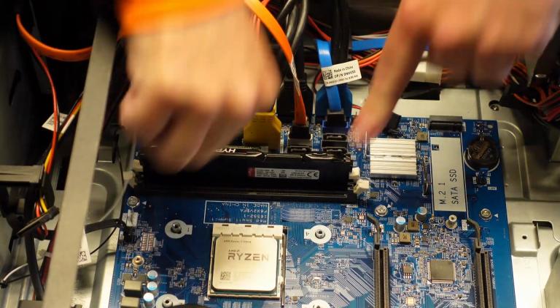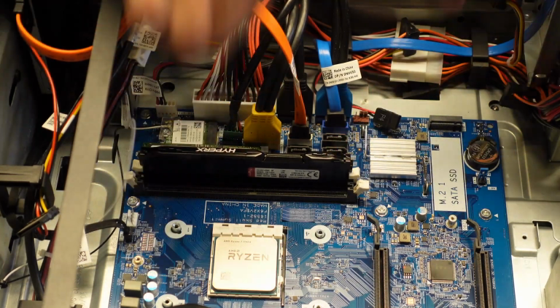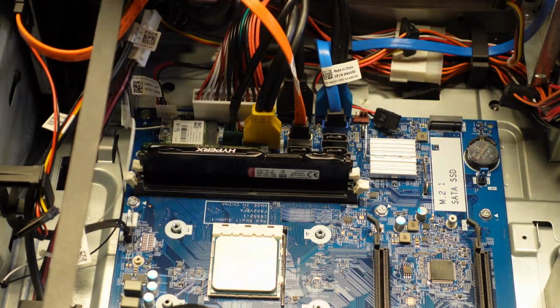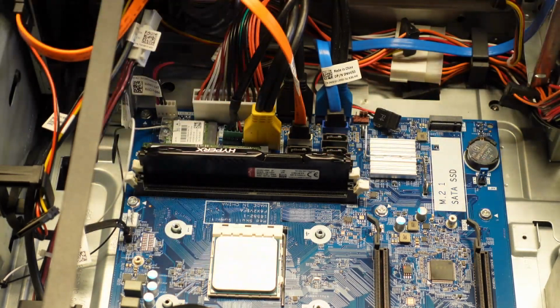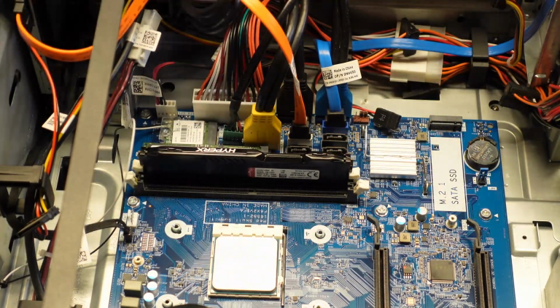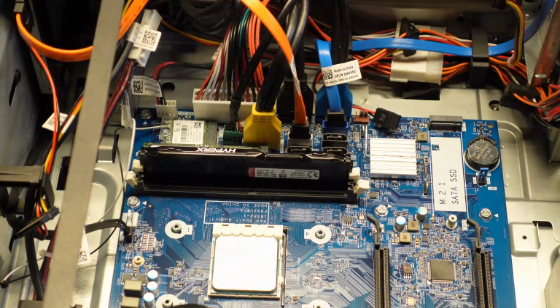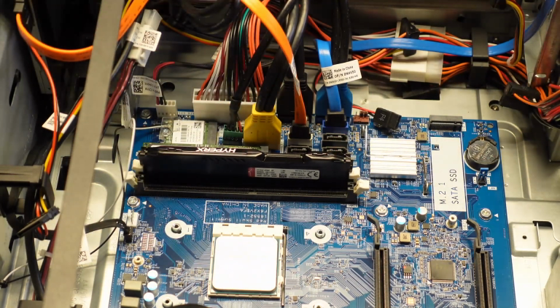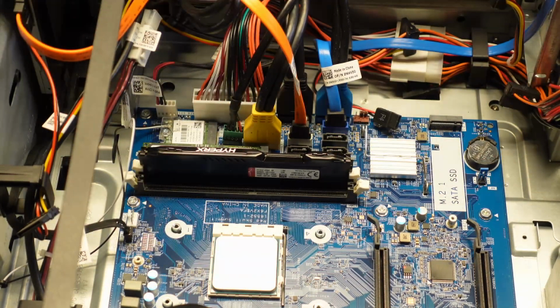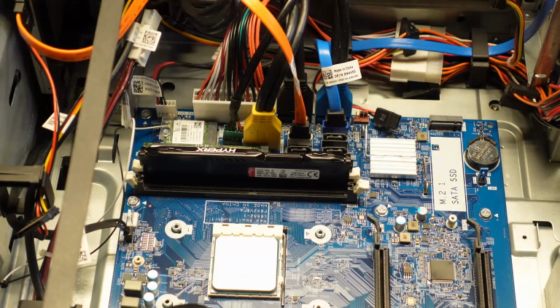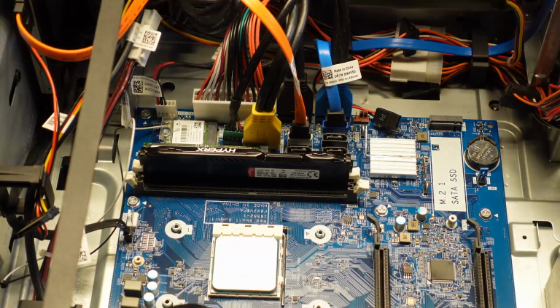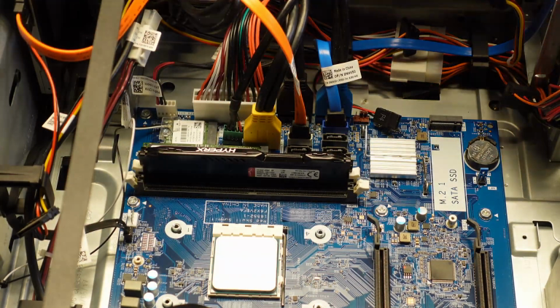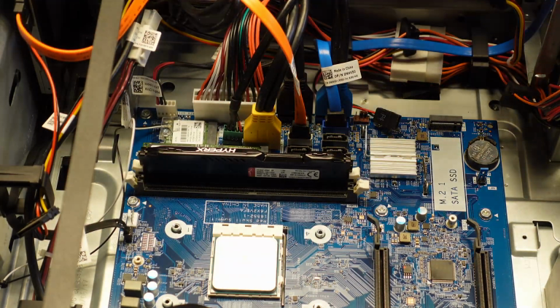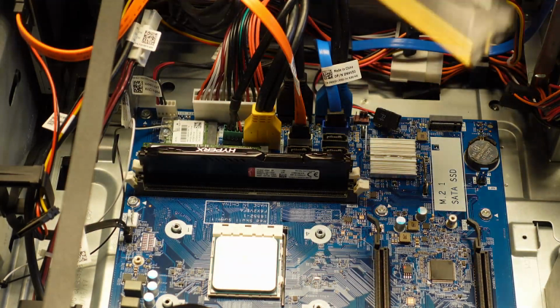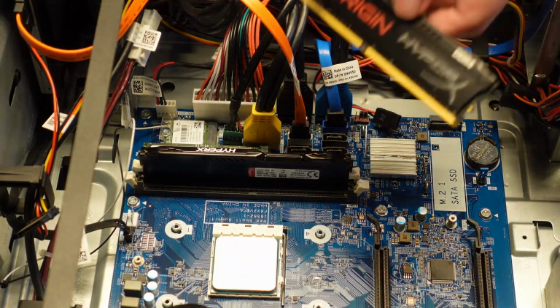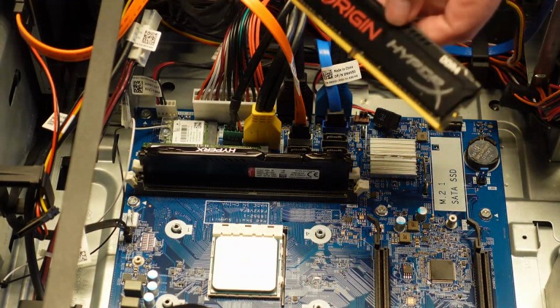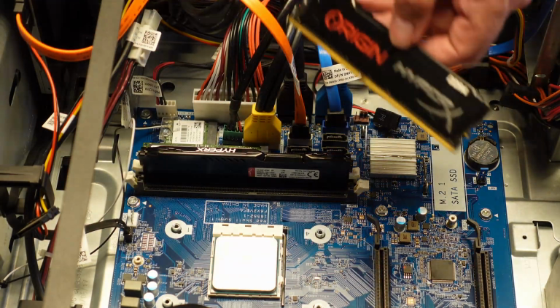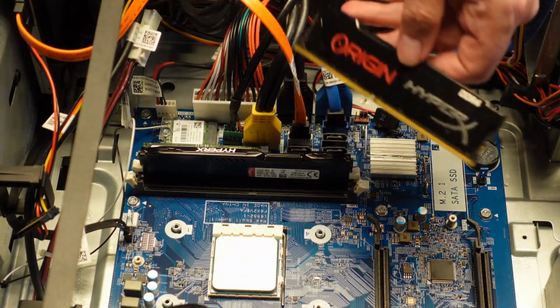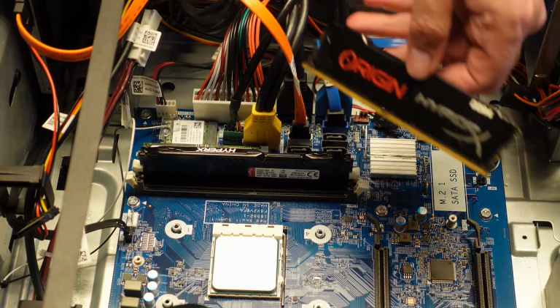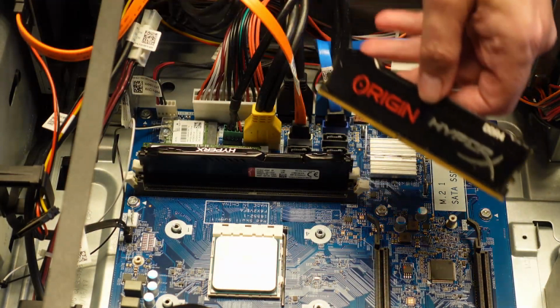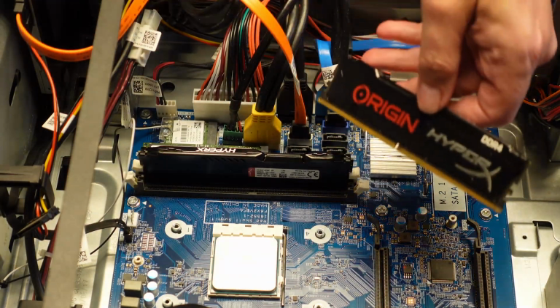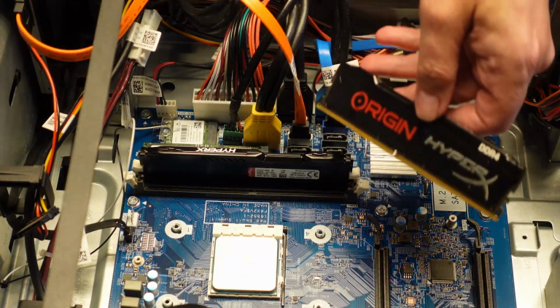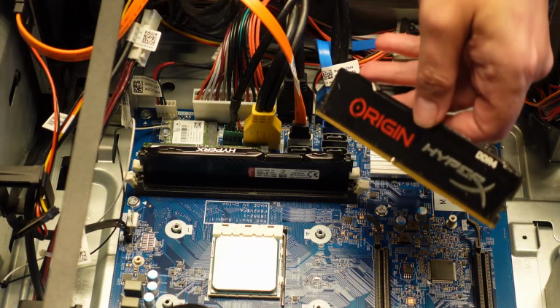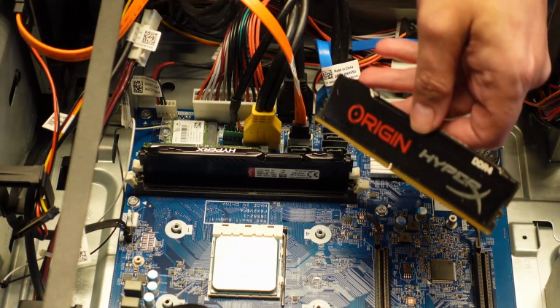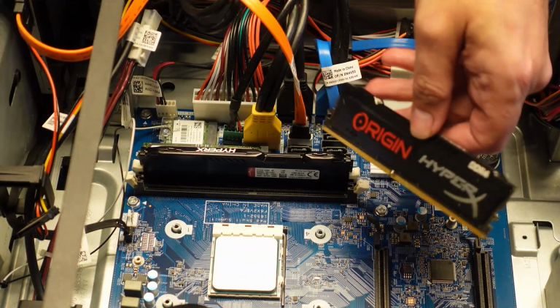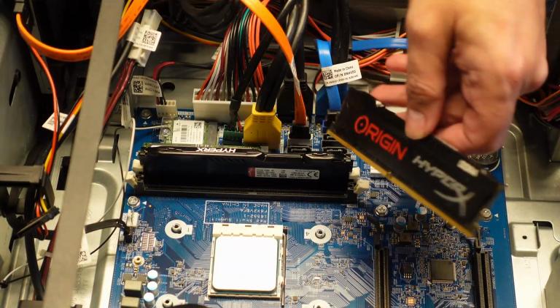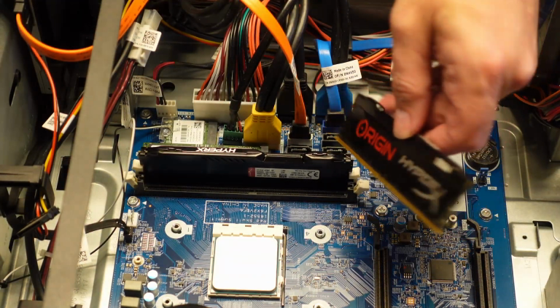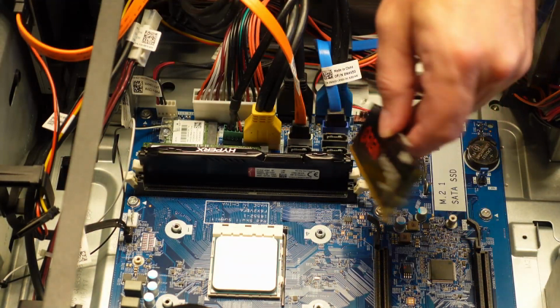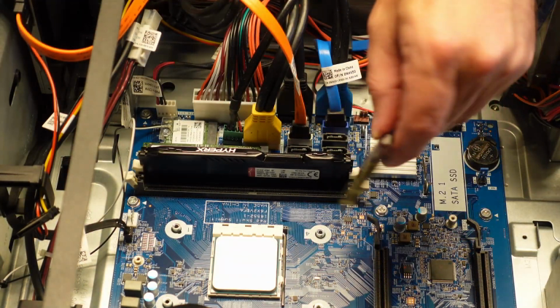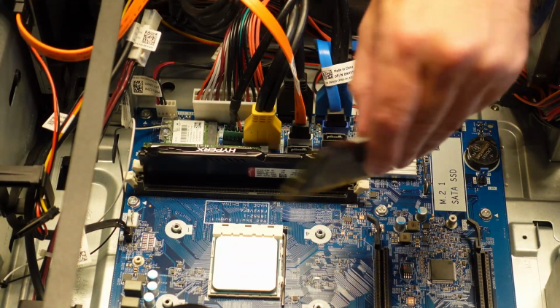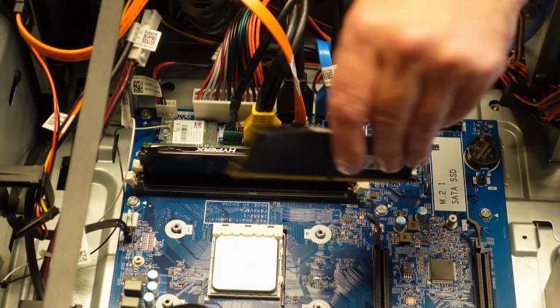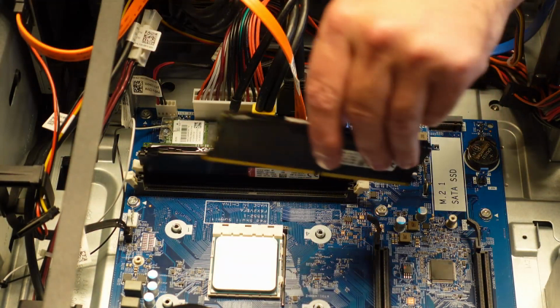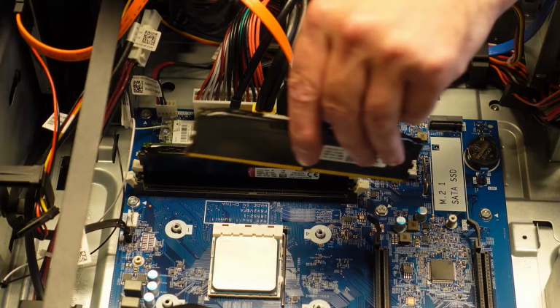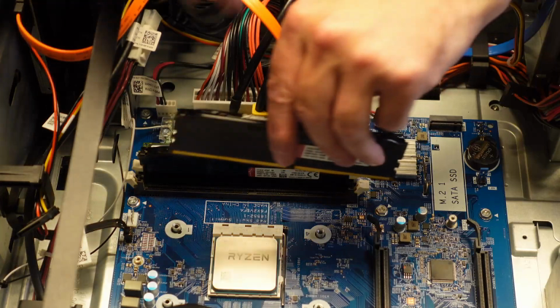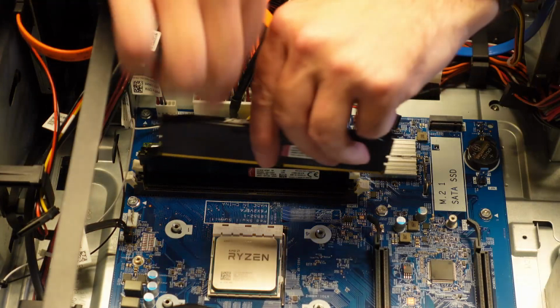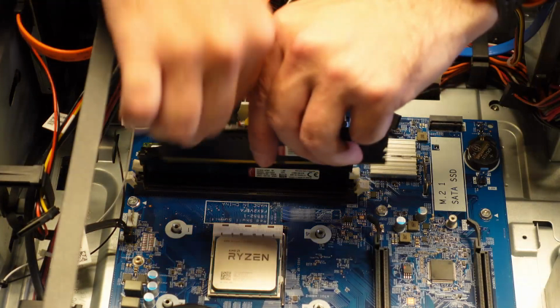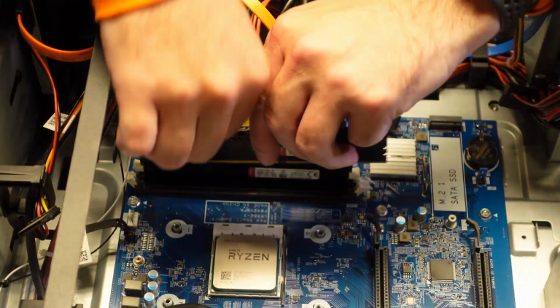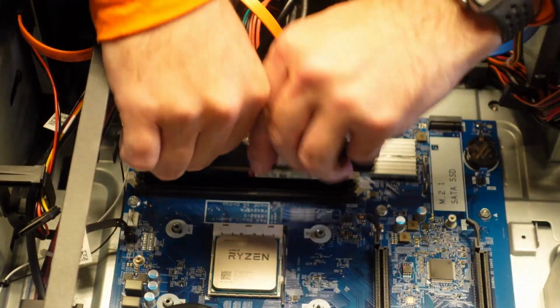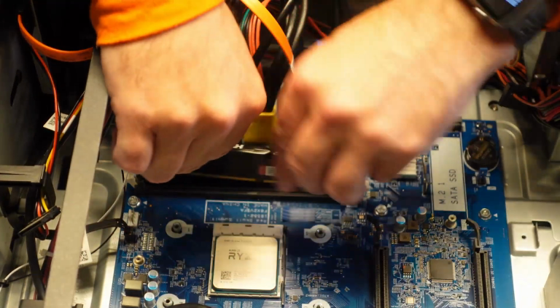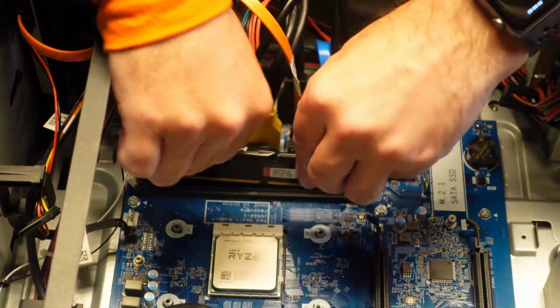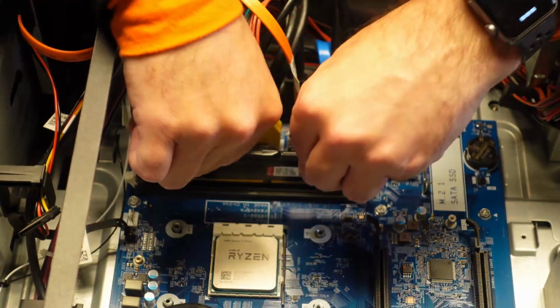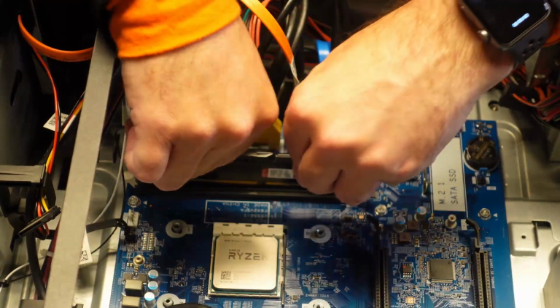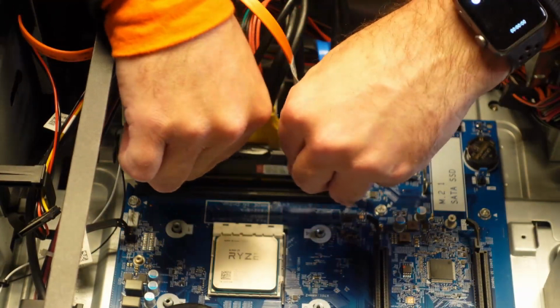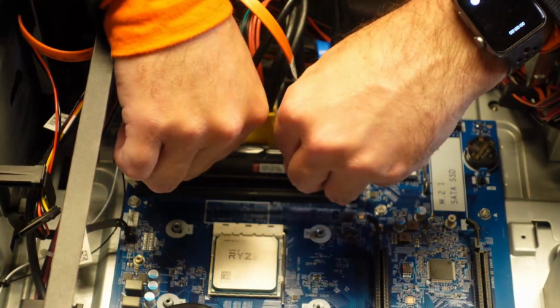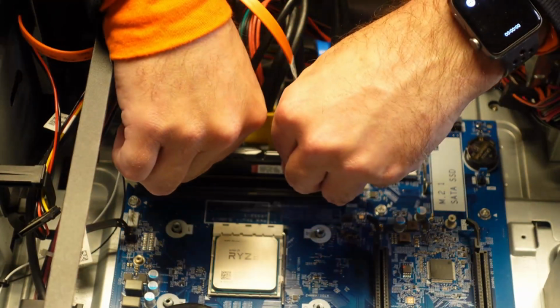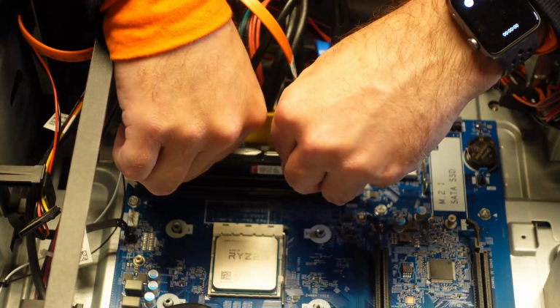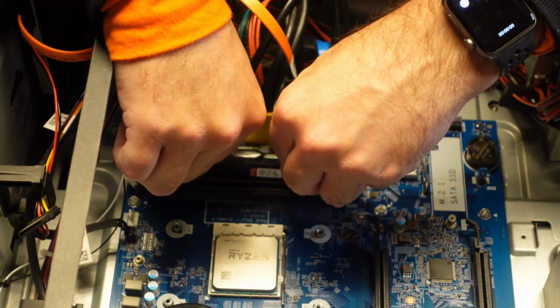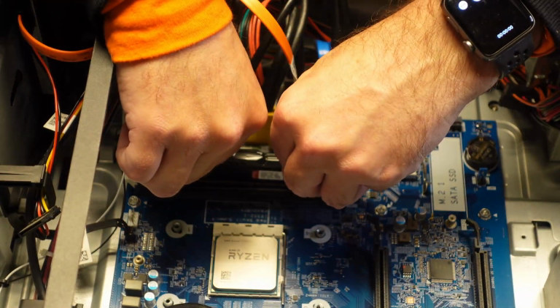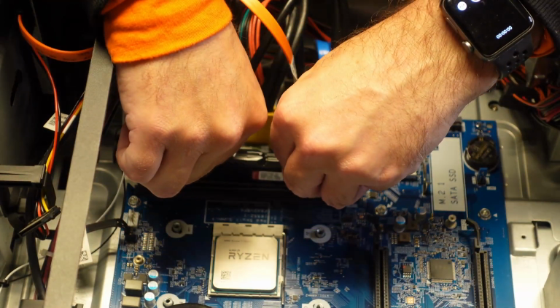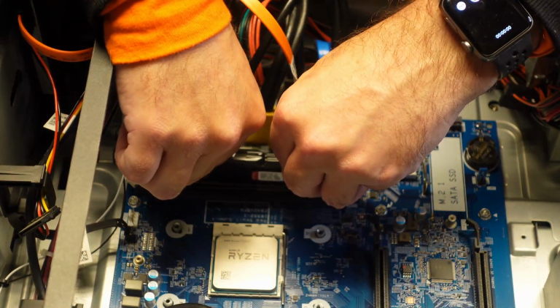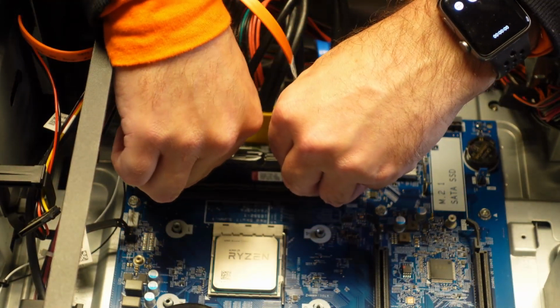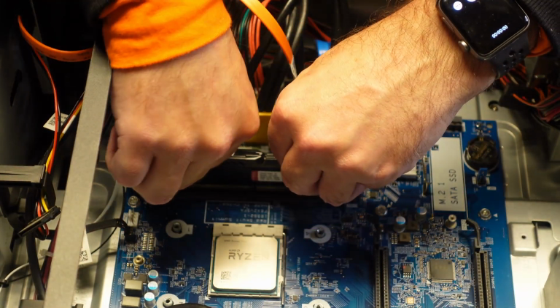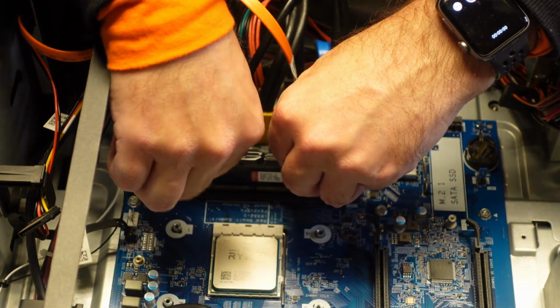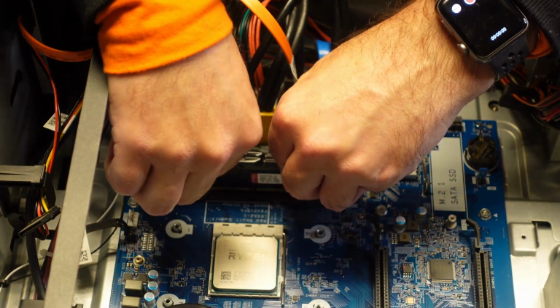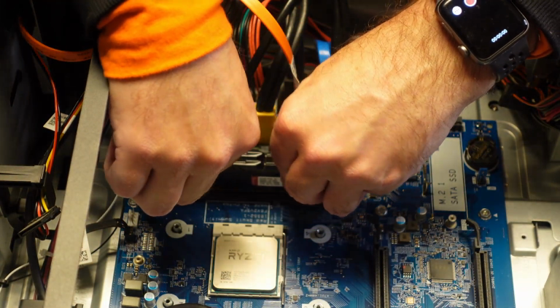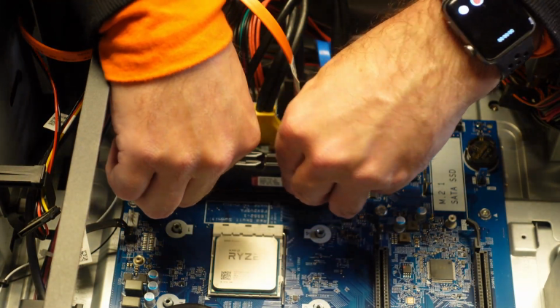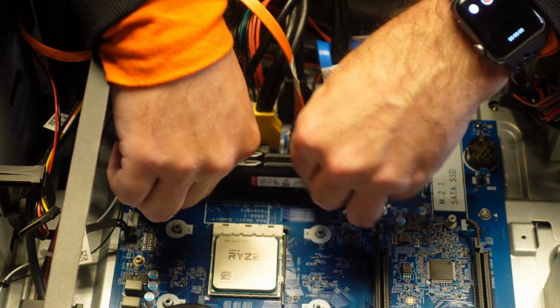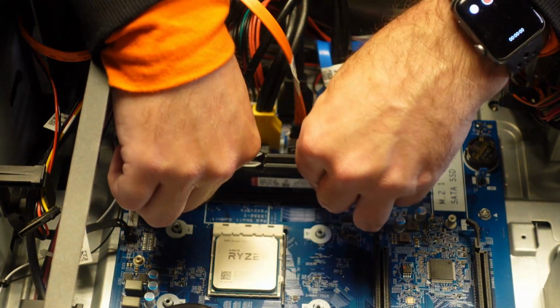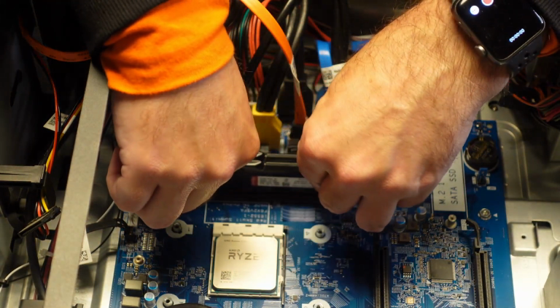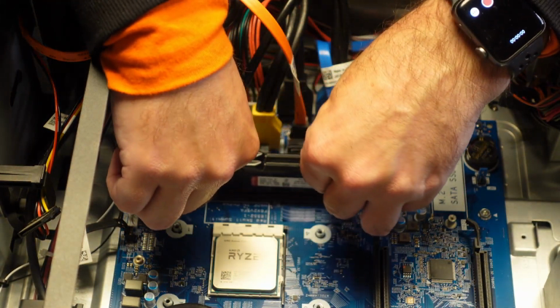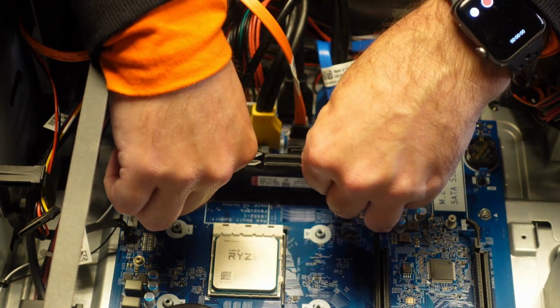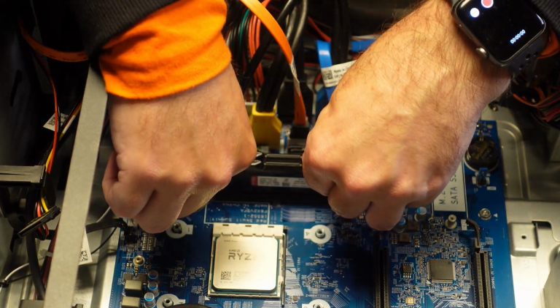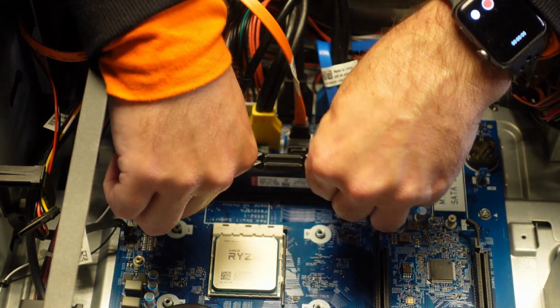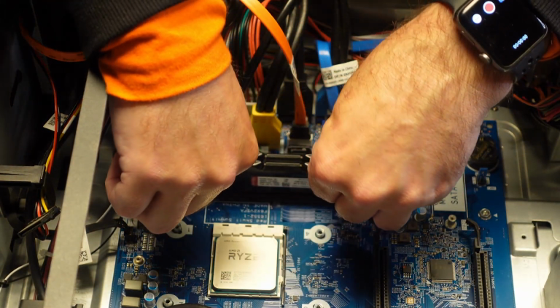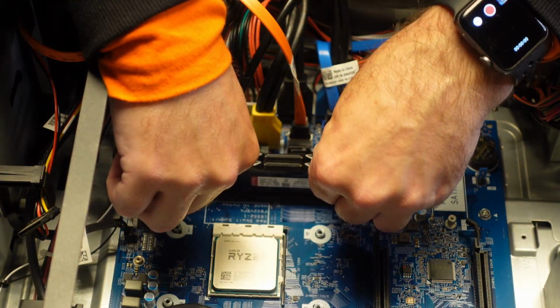You can't overclock RAM on this motherboard, but these two sticks are still a little faster than the one I took out, and double the capacity.